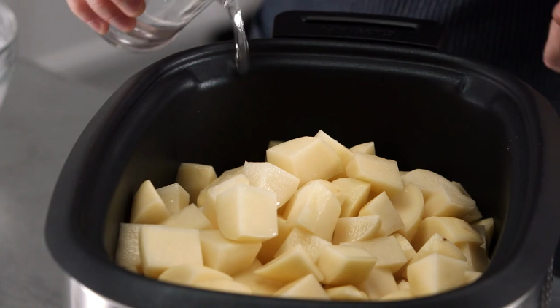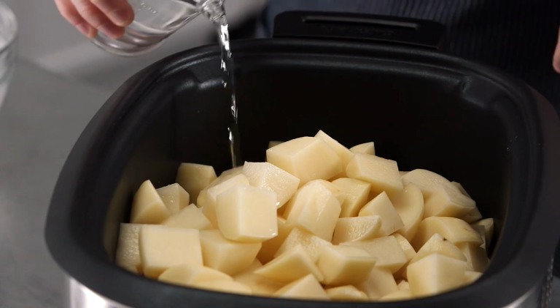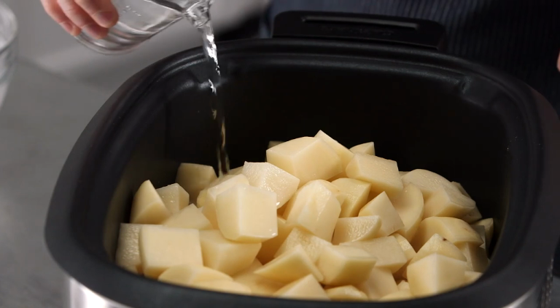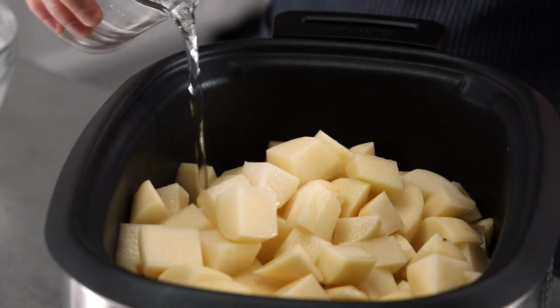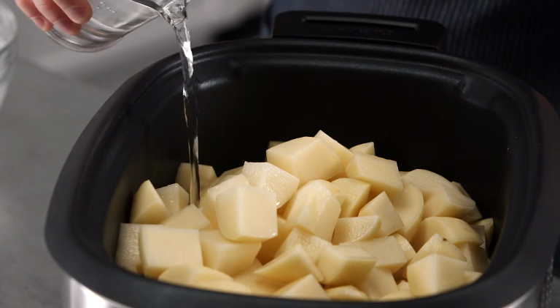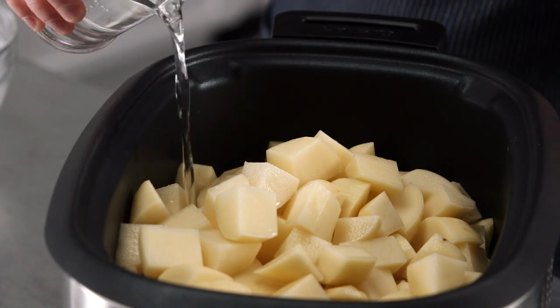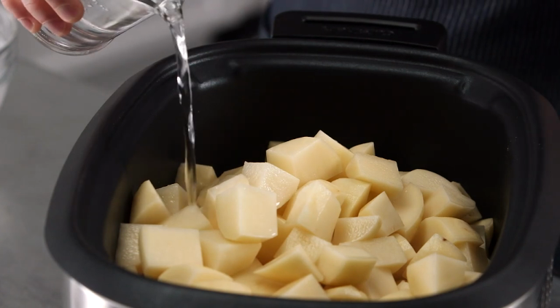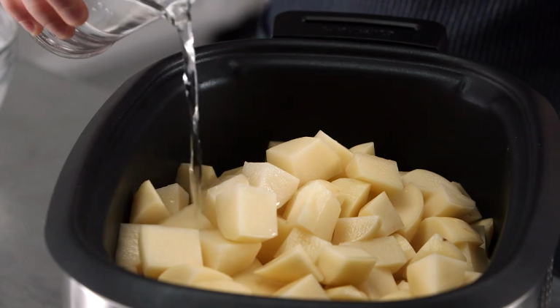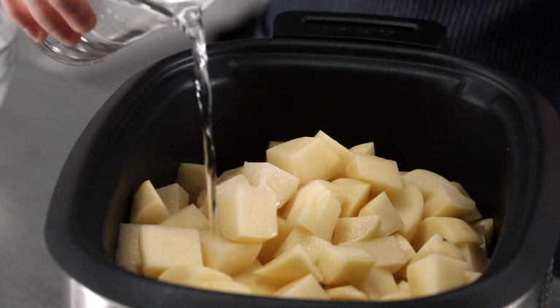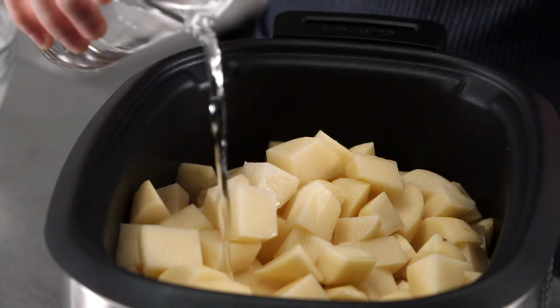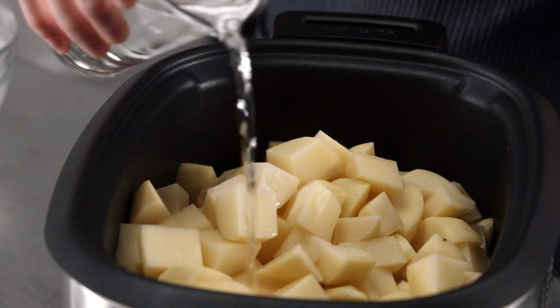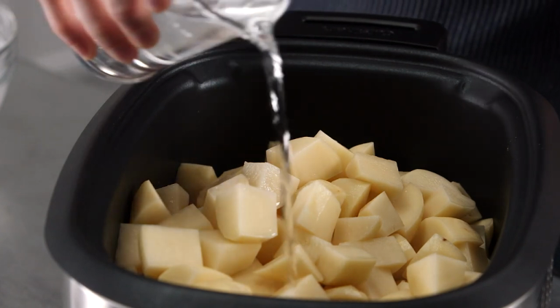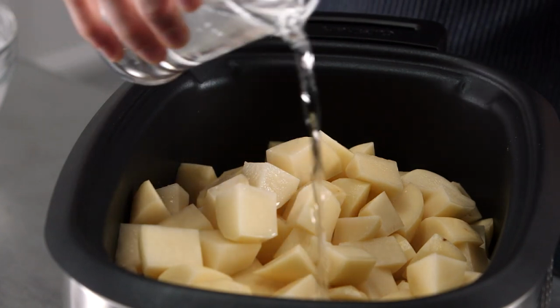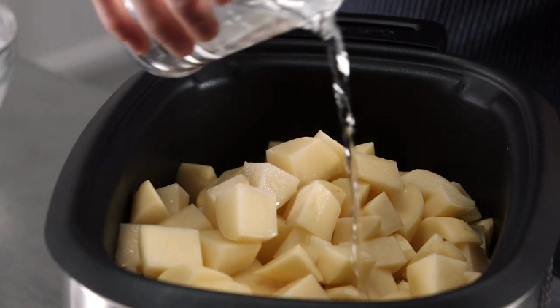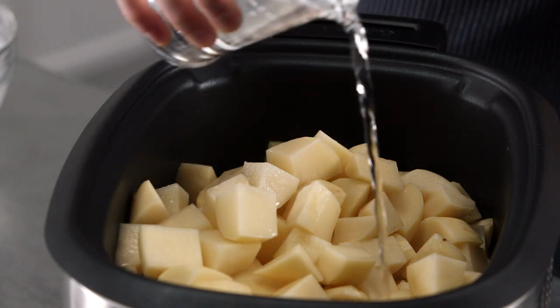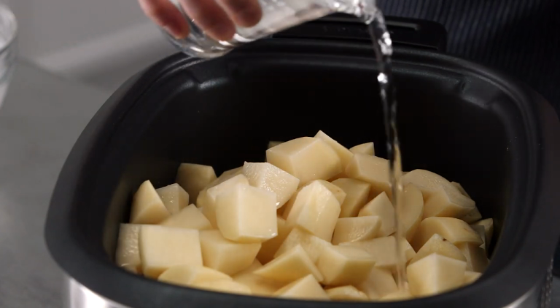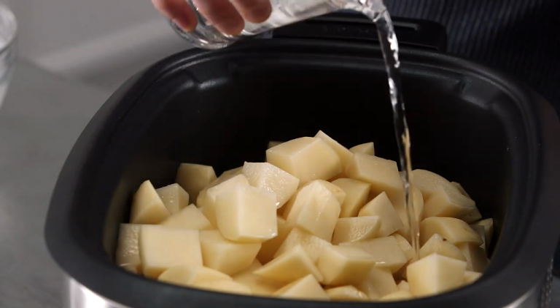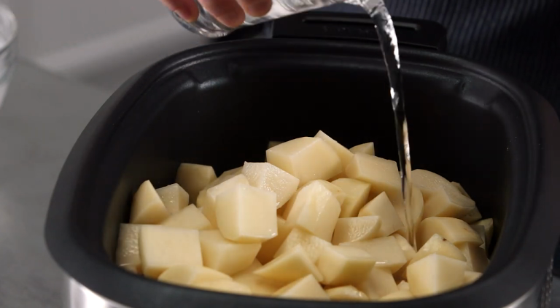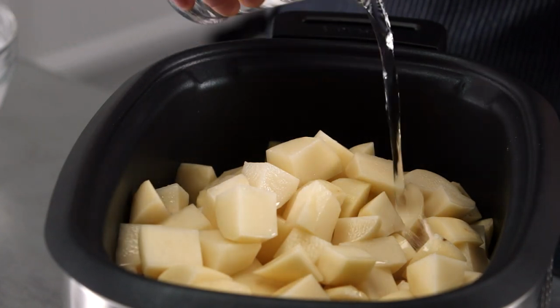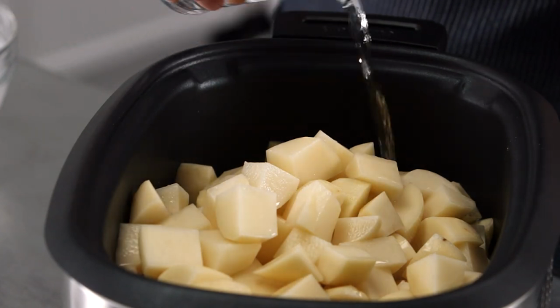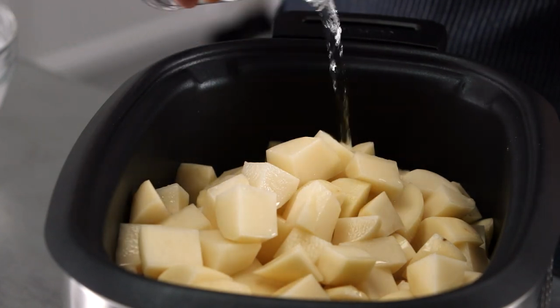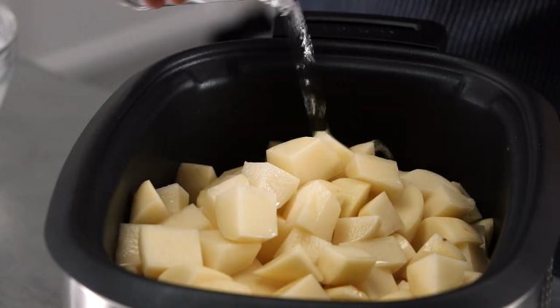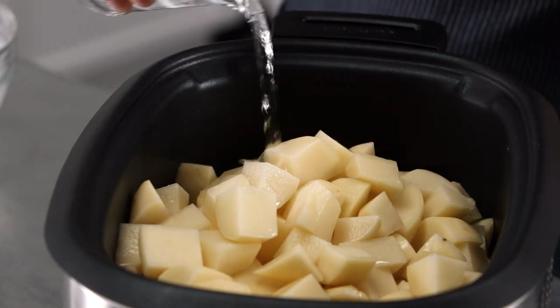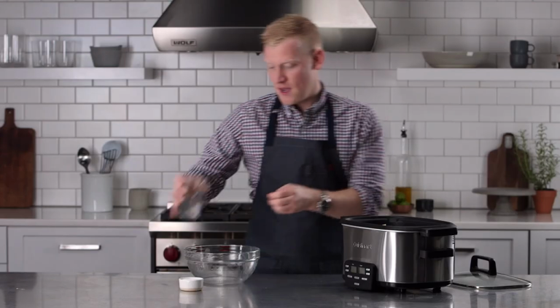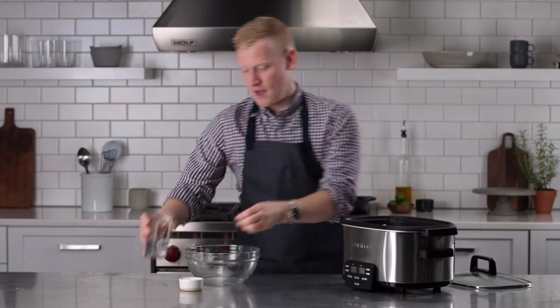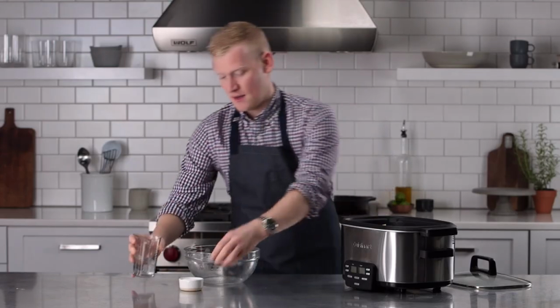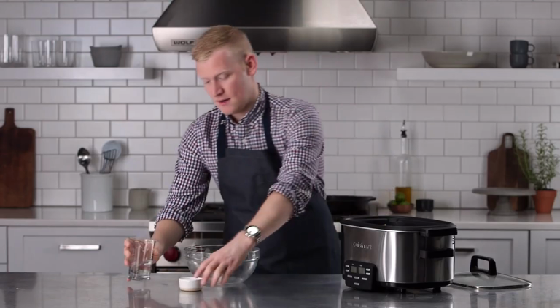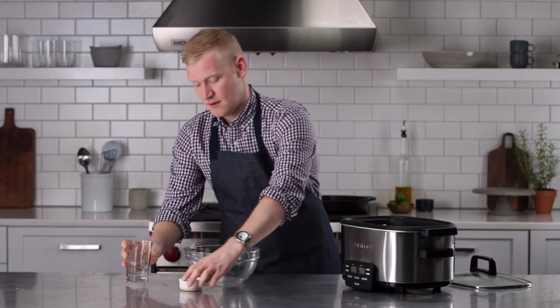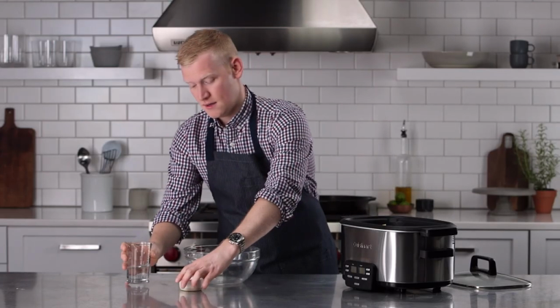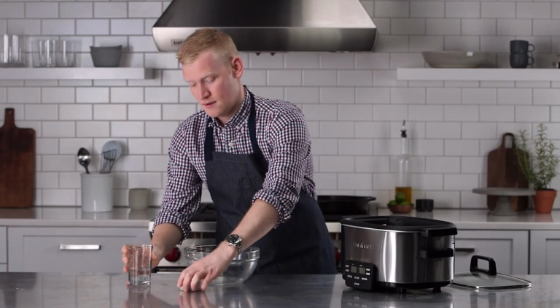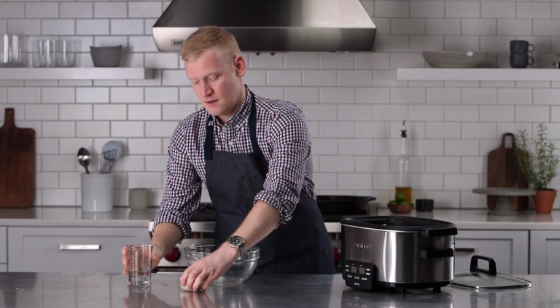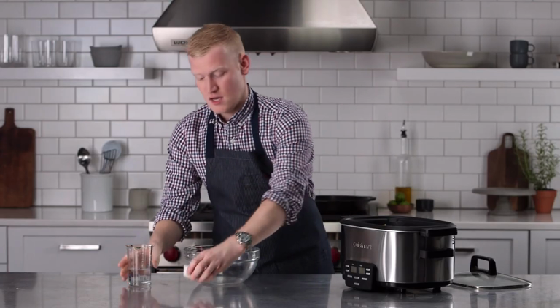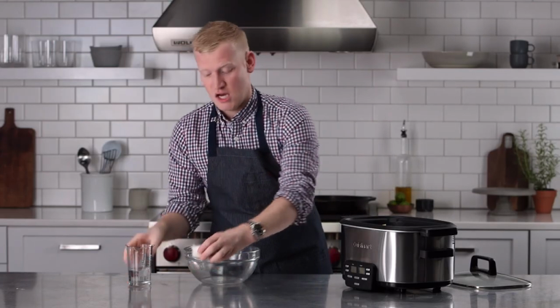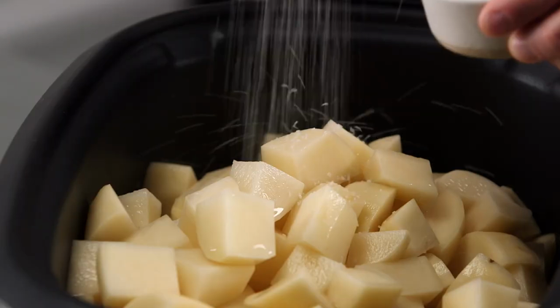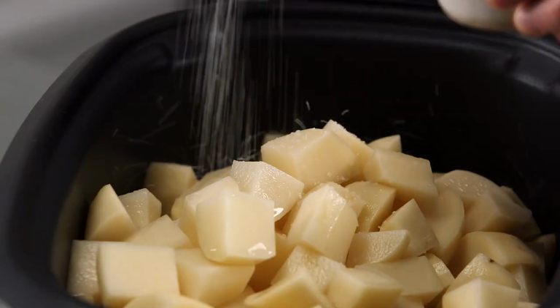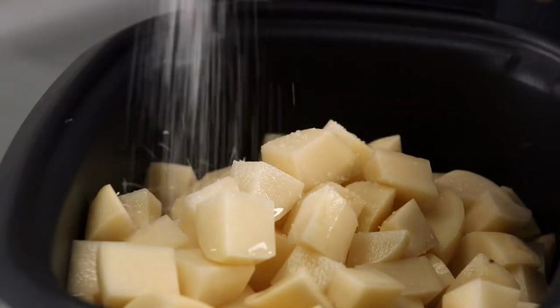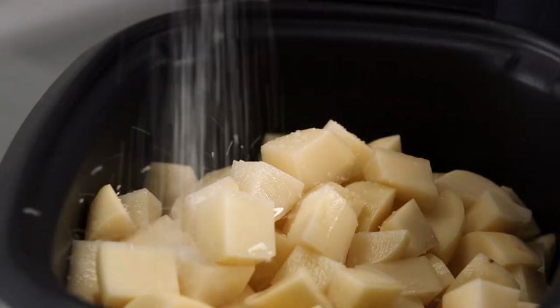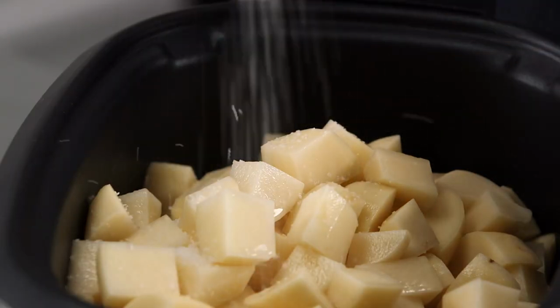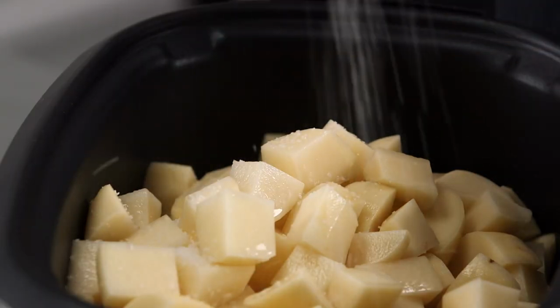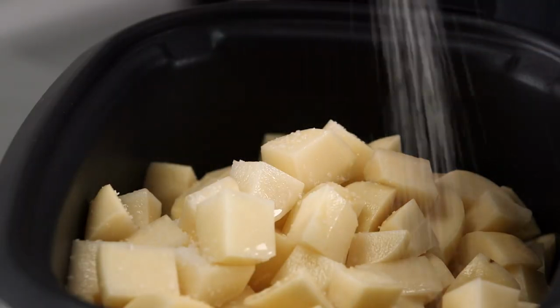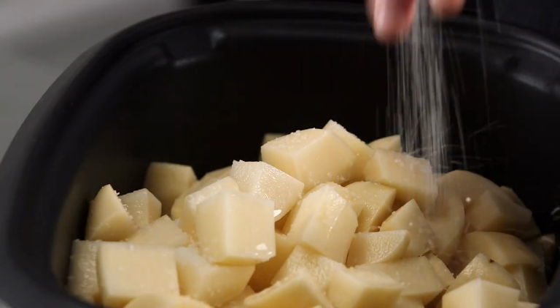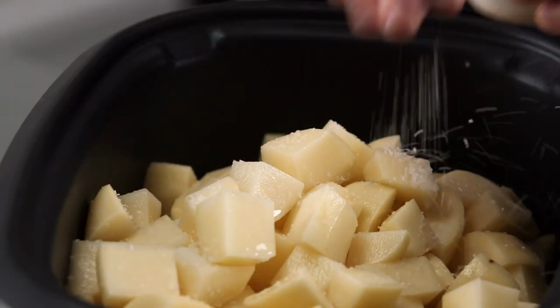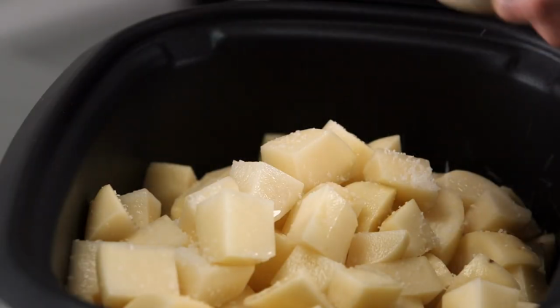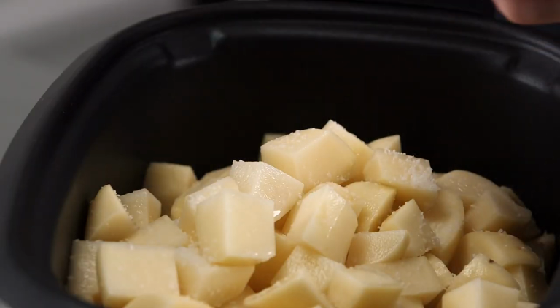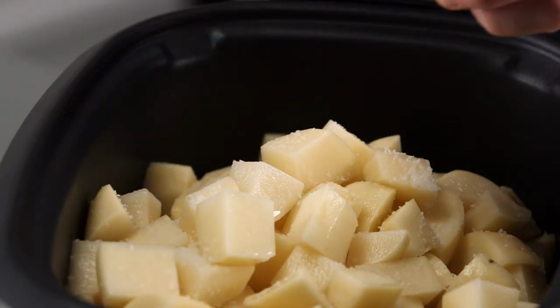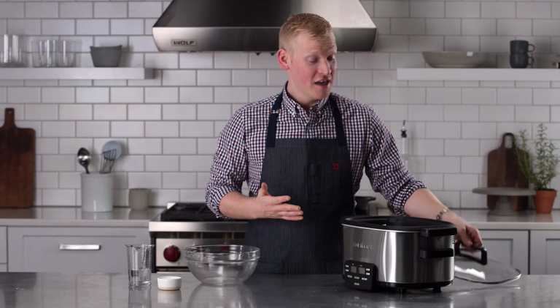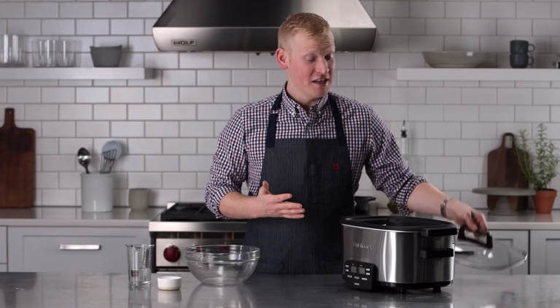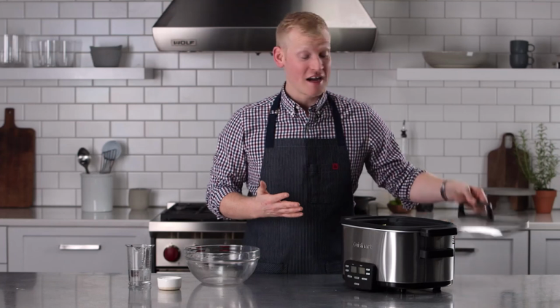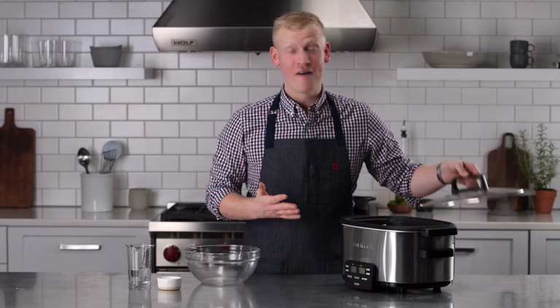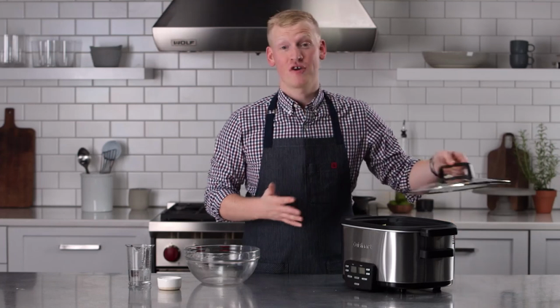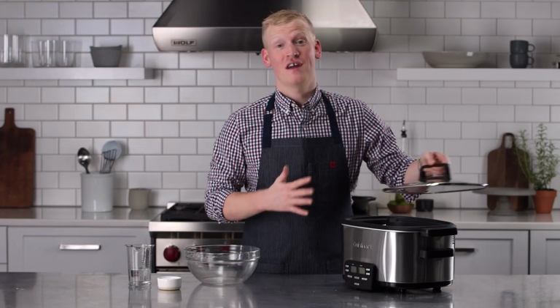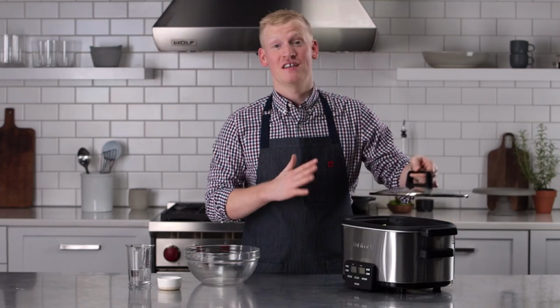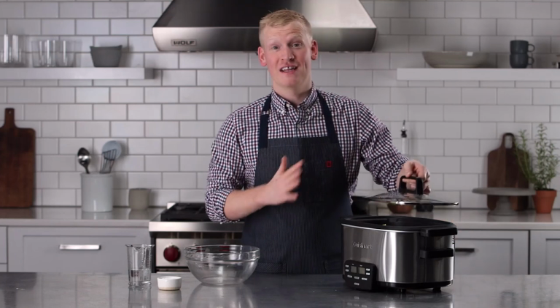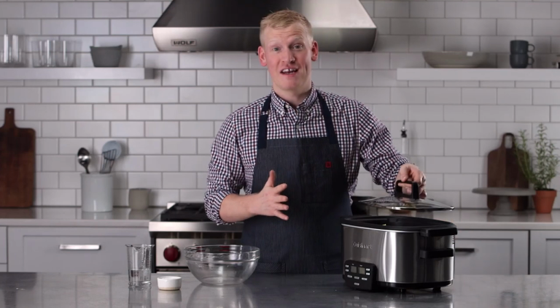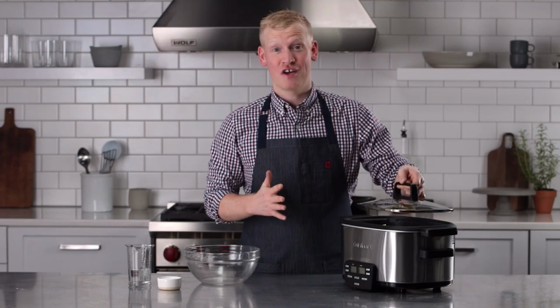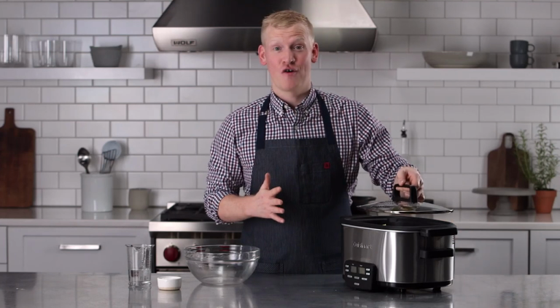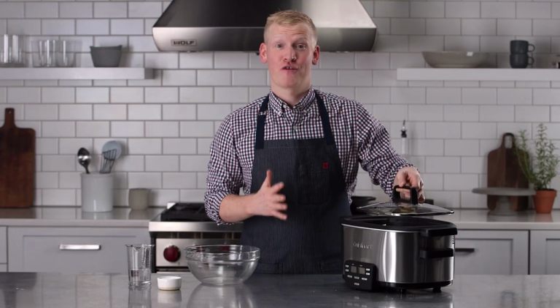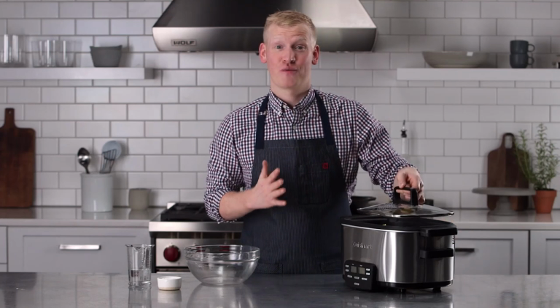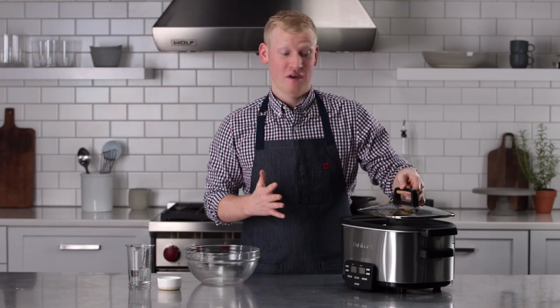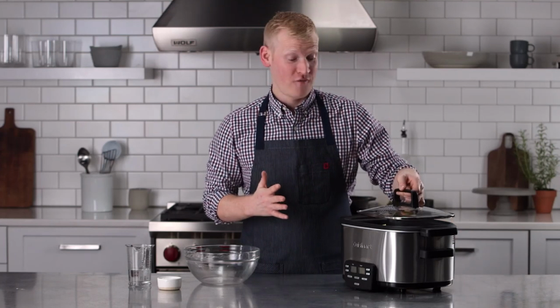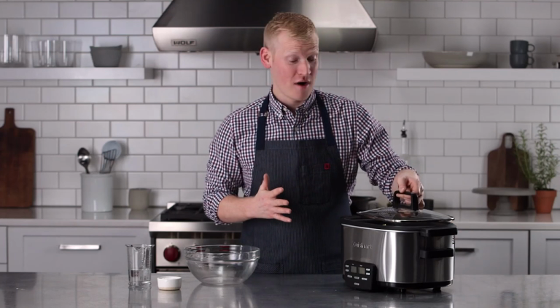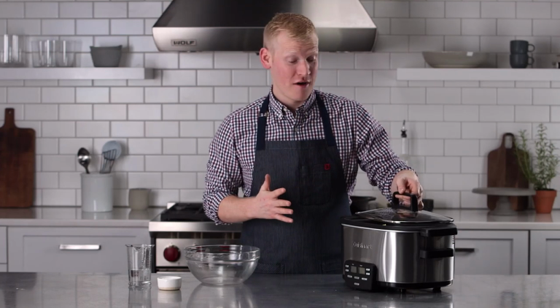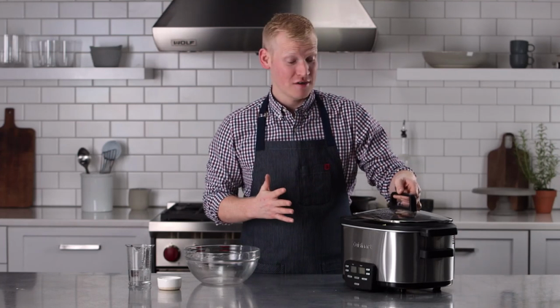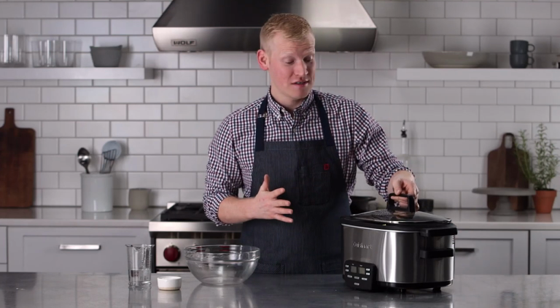Add anywhere from three quarters to a cup of water and a gigantic pinch of salt. Cover it, and let it go for three to four hours.